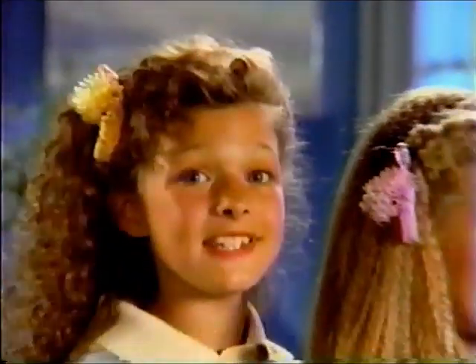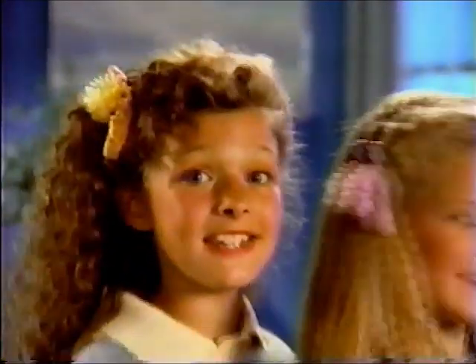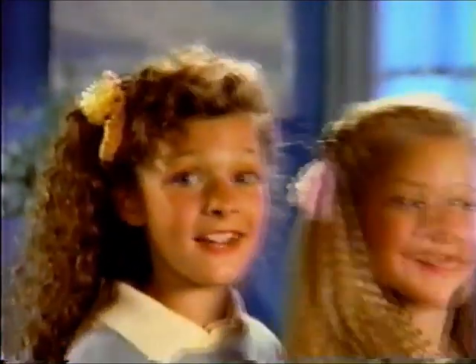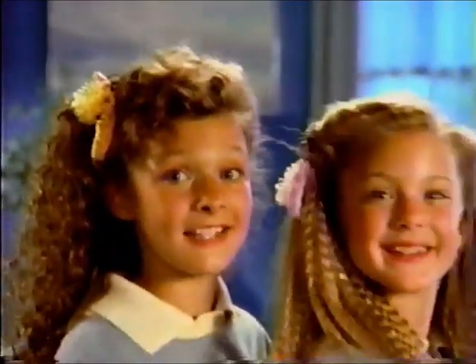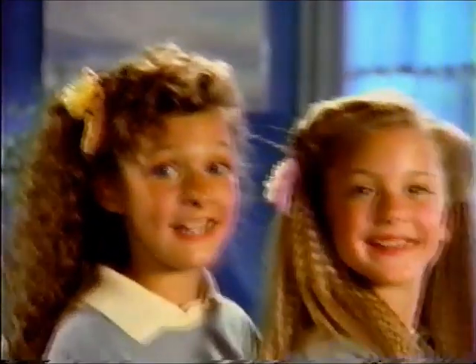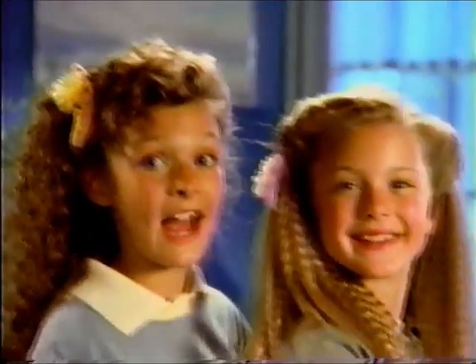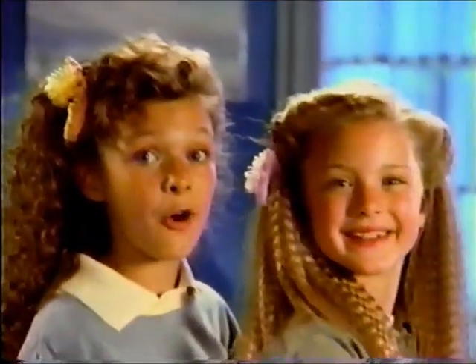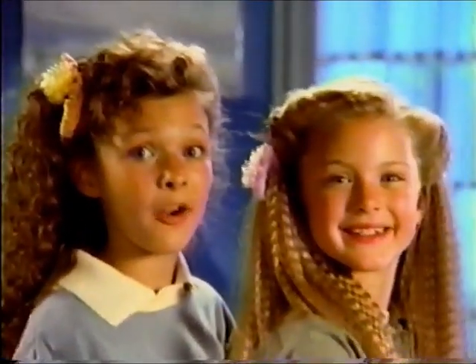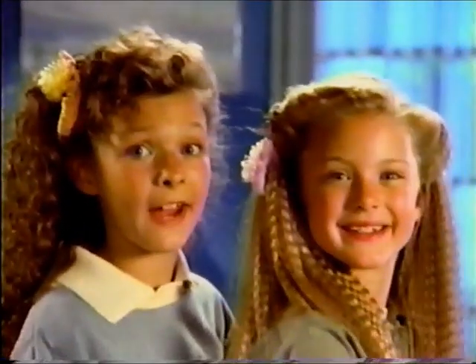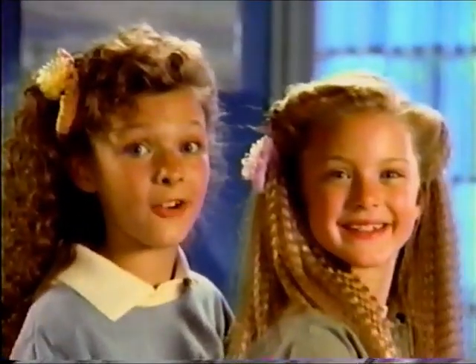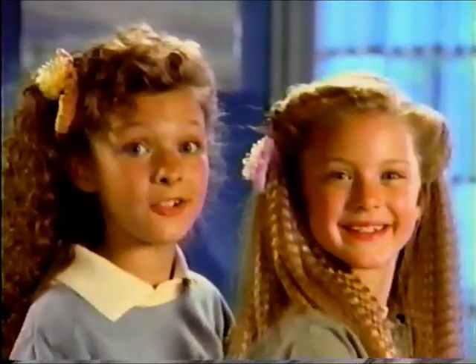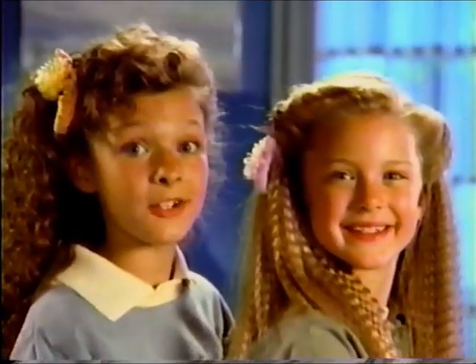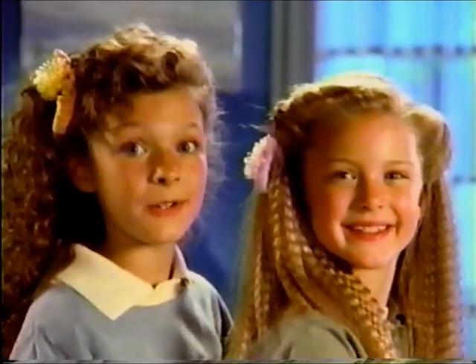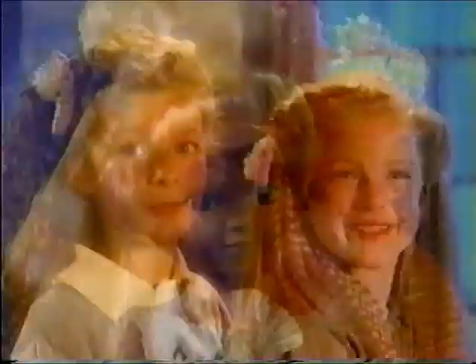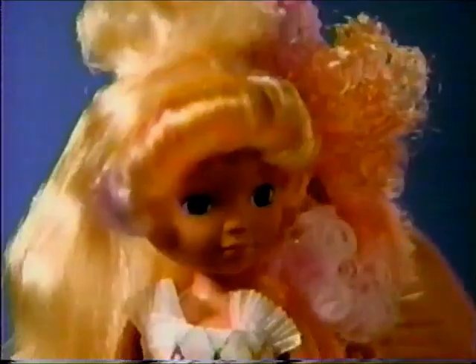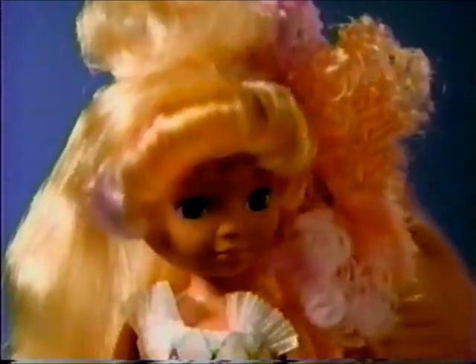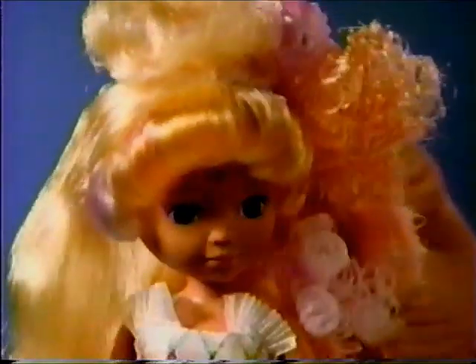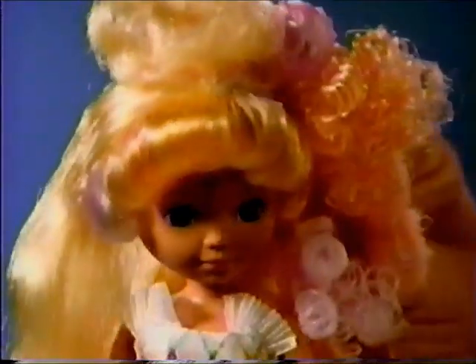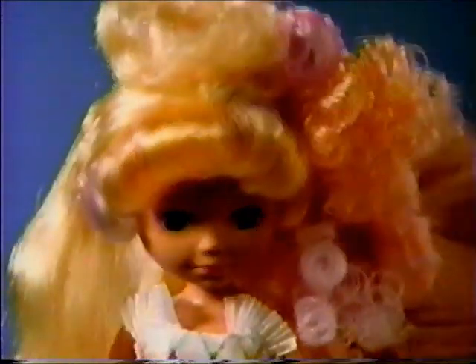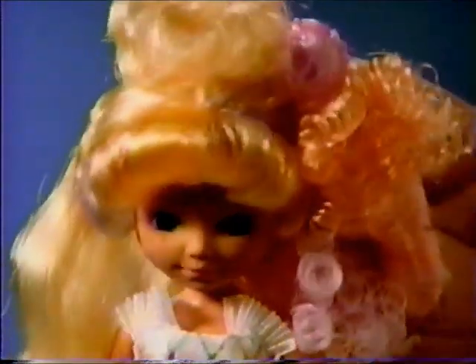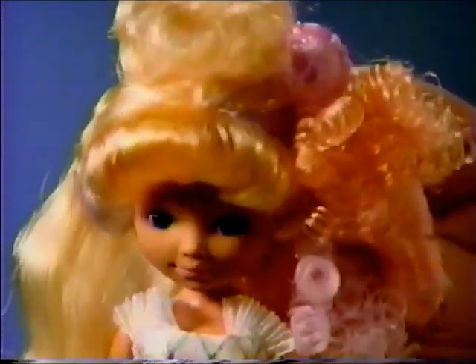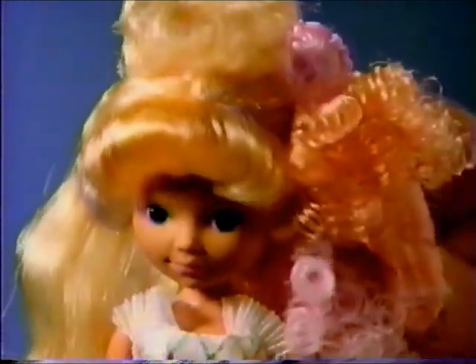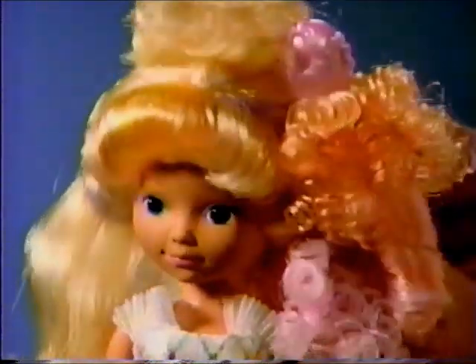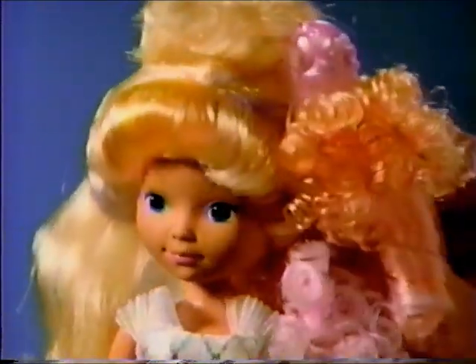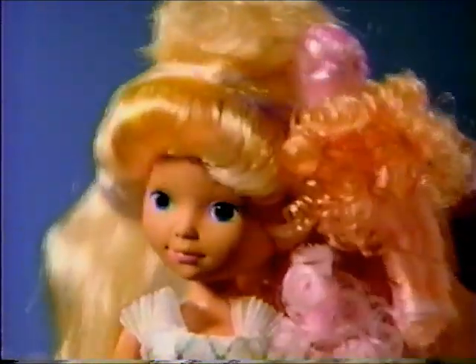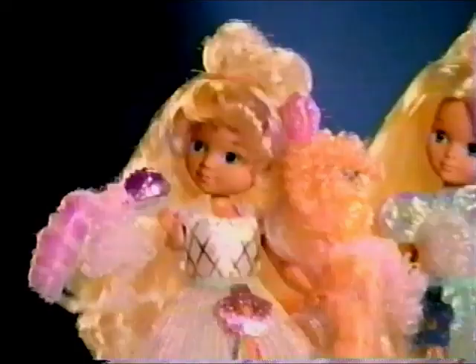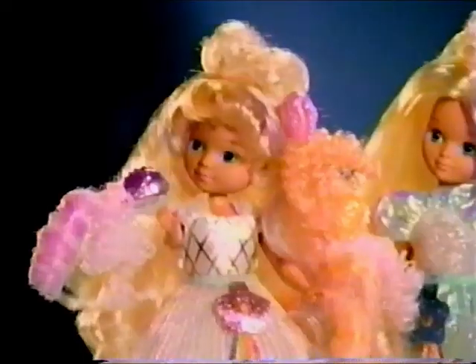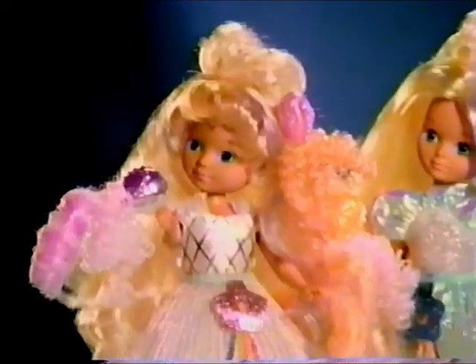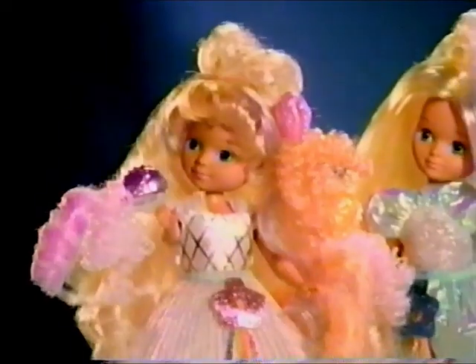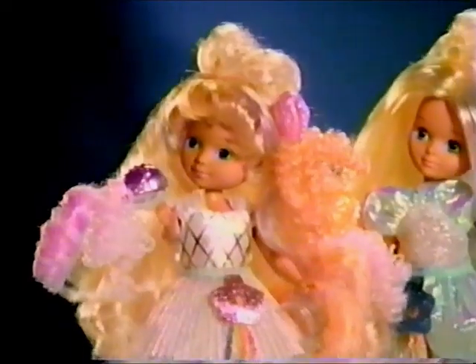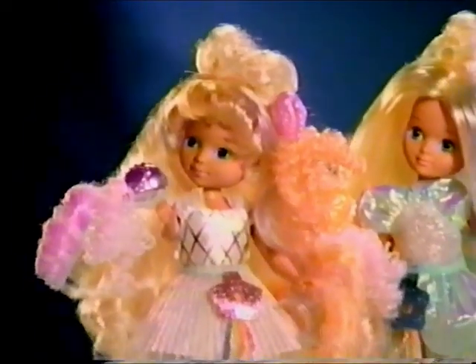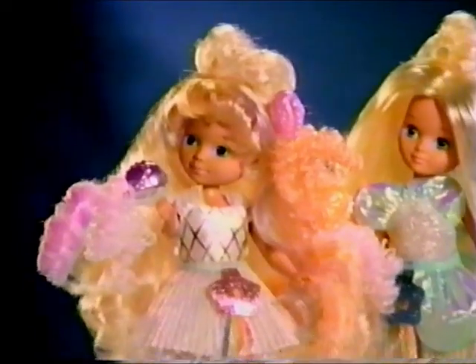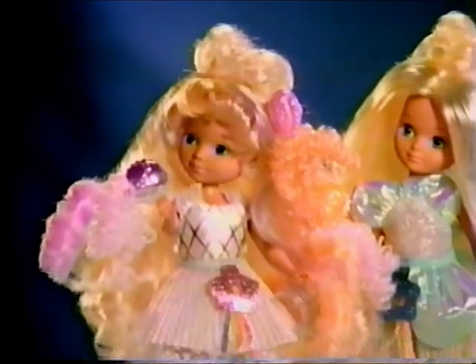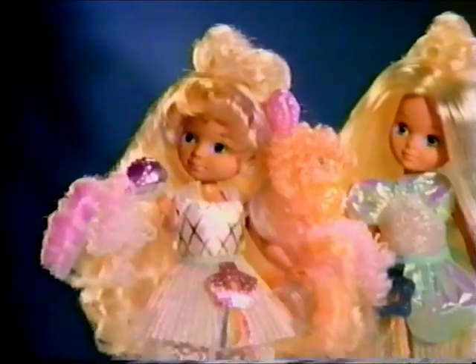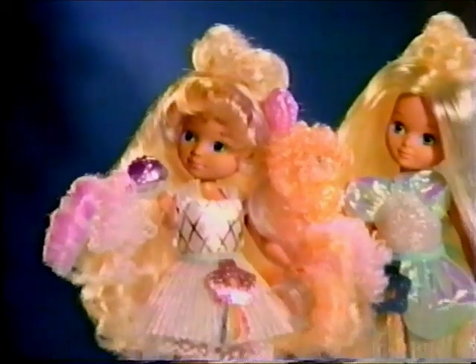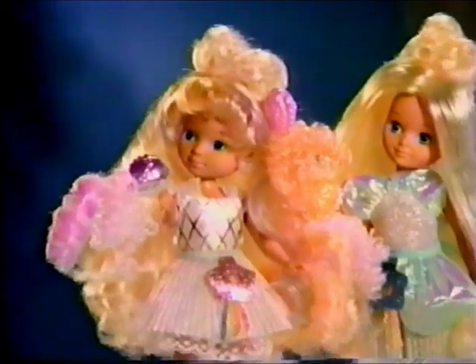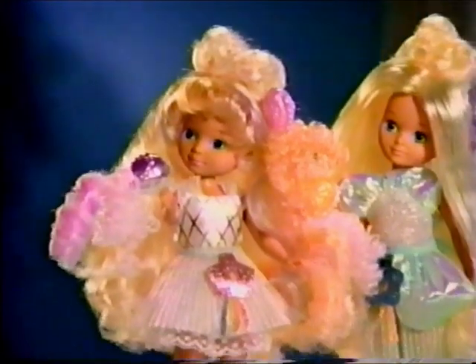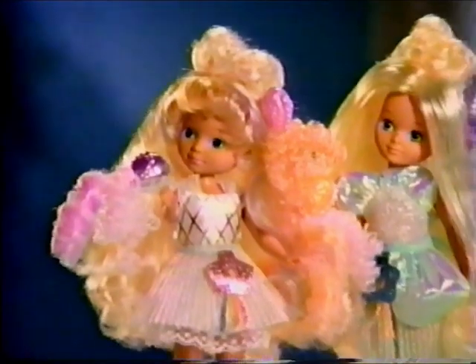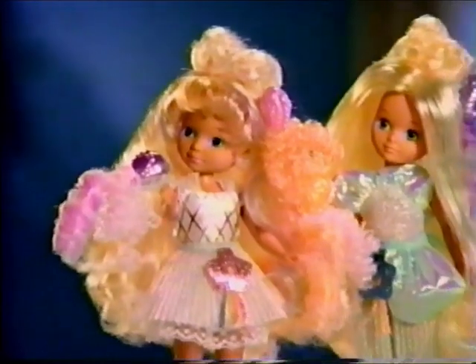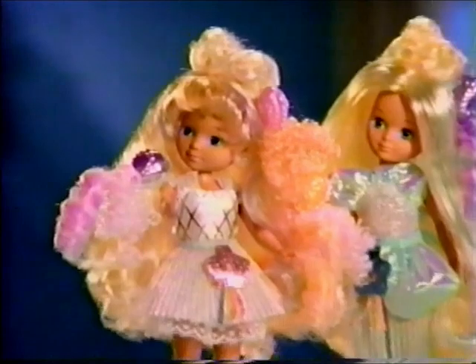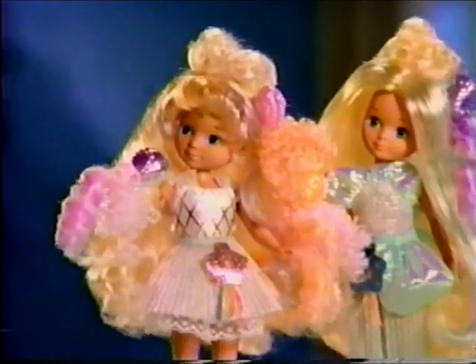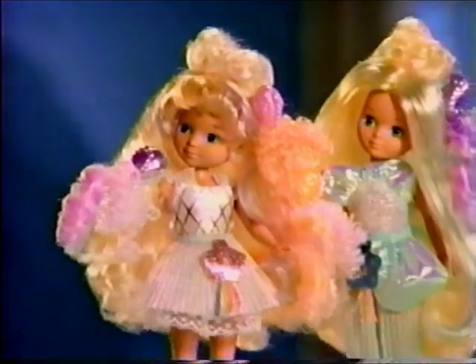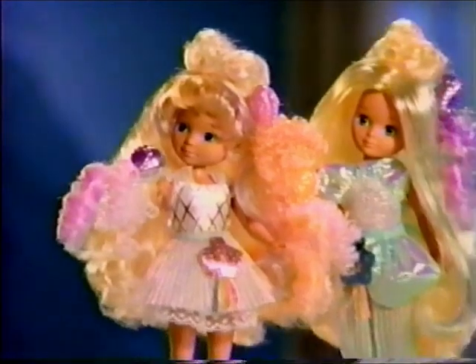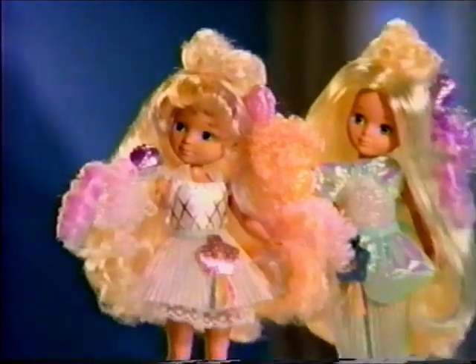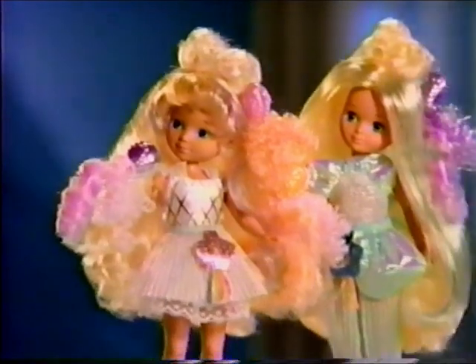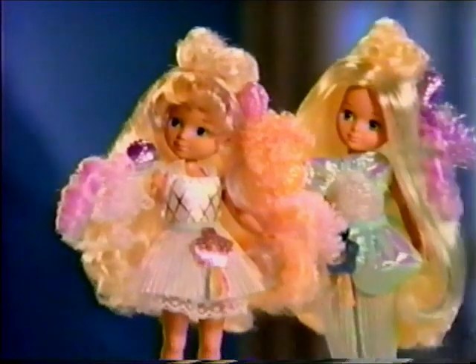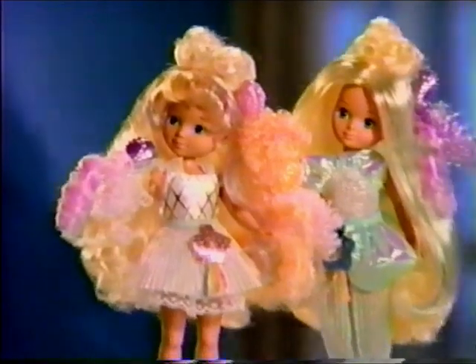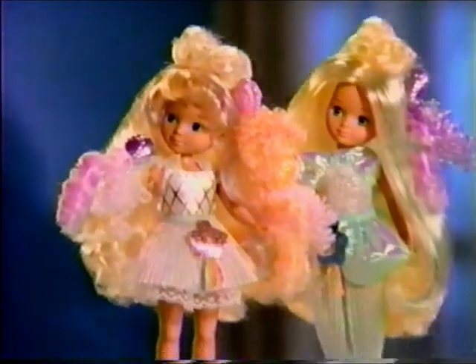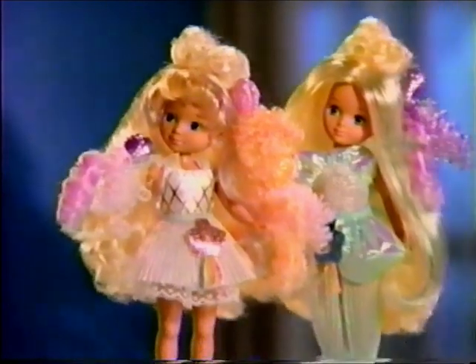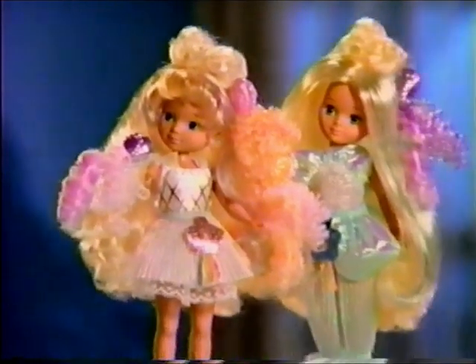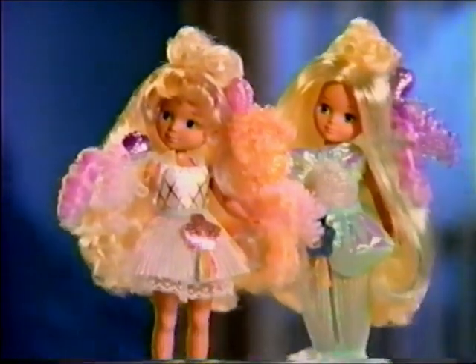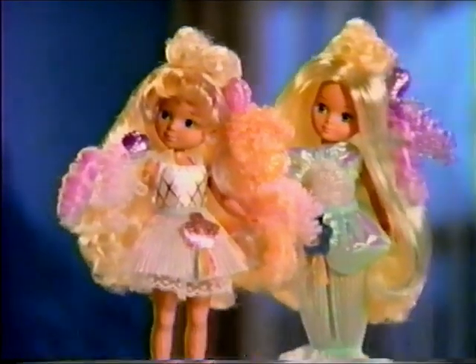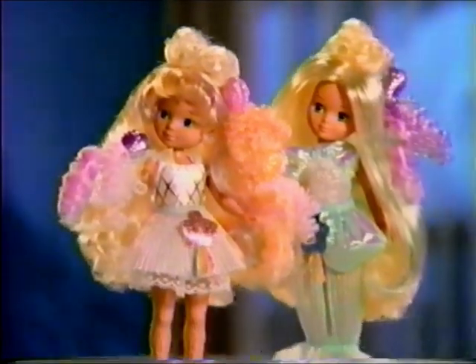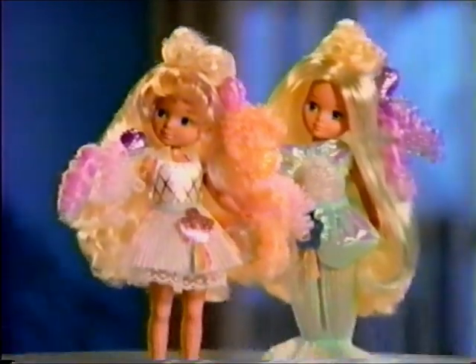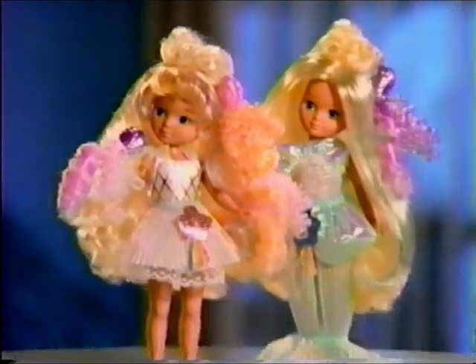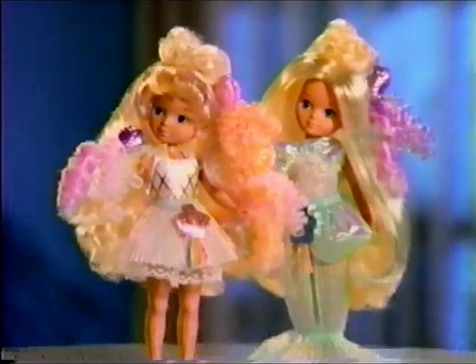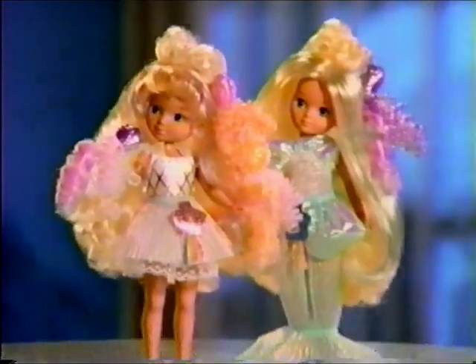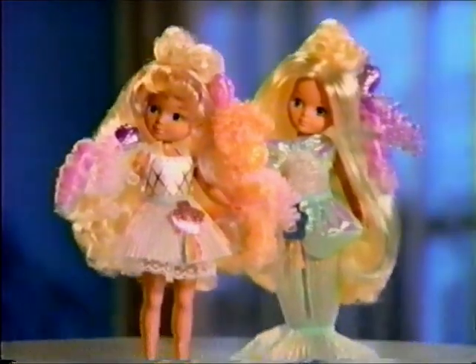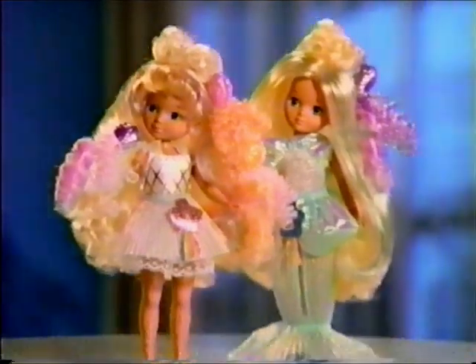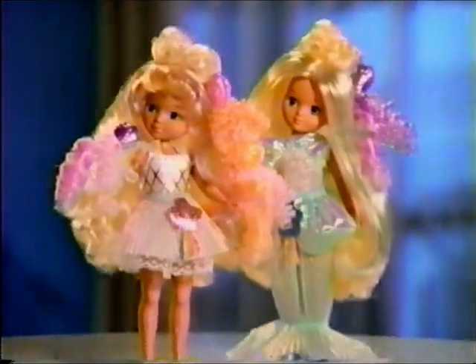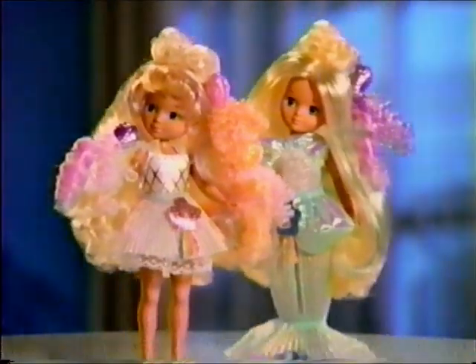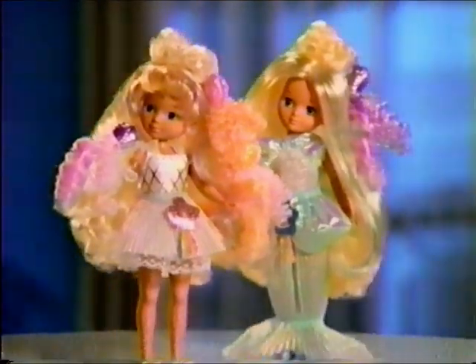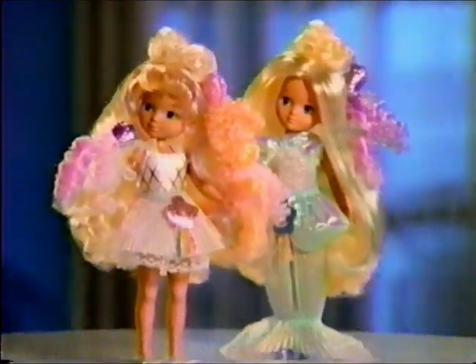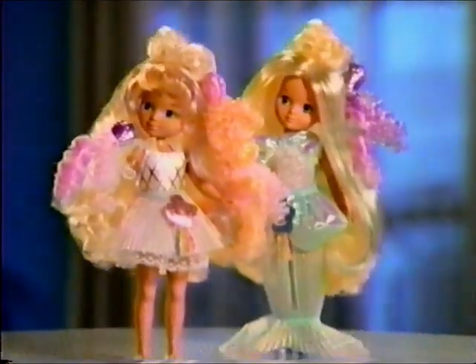Pixie Tails is our hair too. Baby Lovely Locks says thank you to the Pixie Tails who style her beautiful hair.